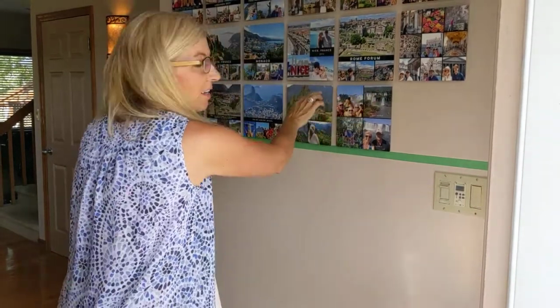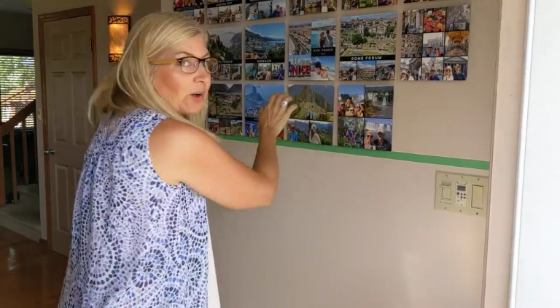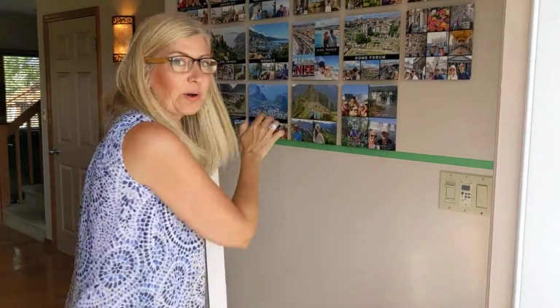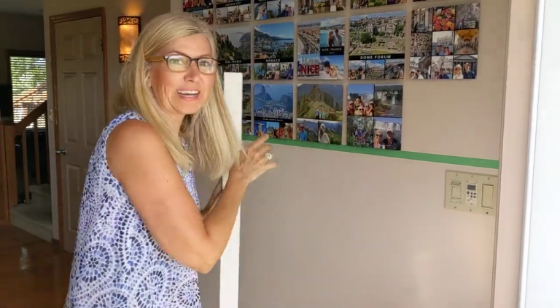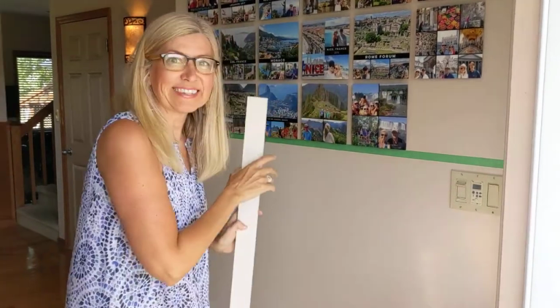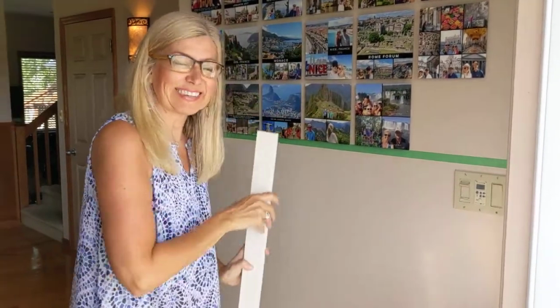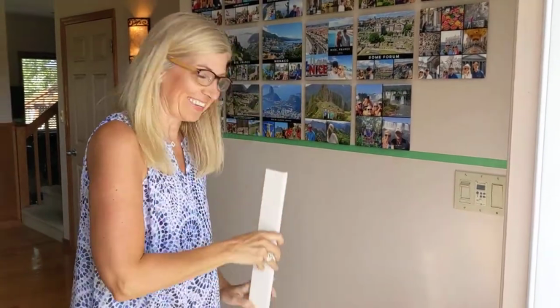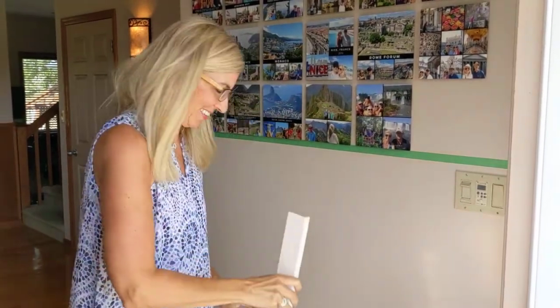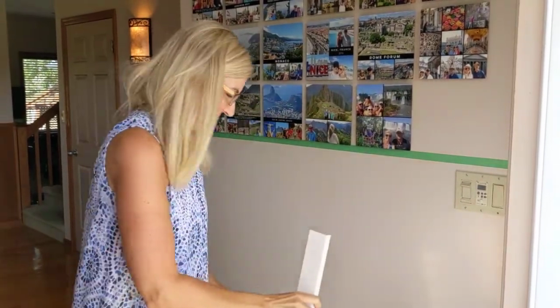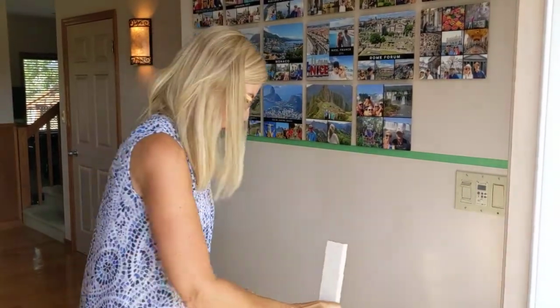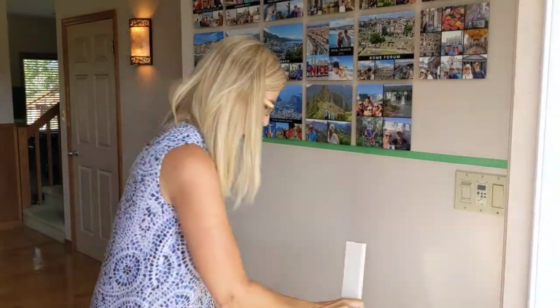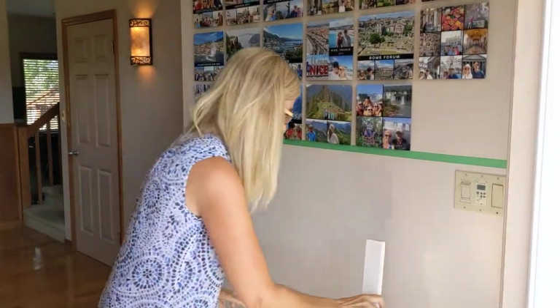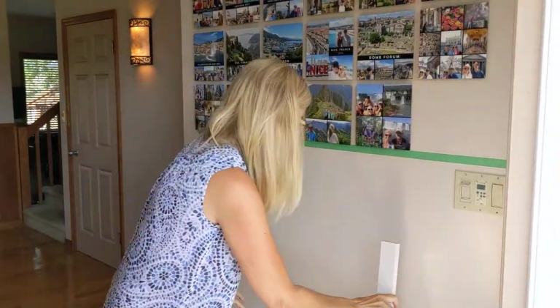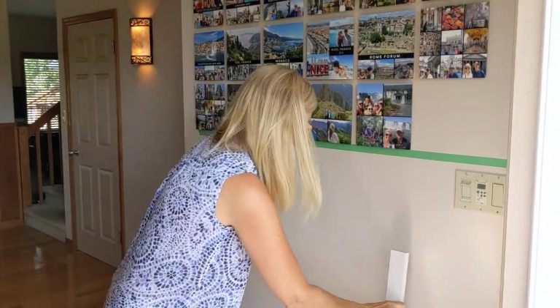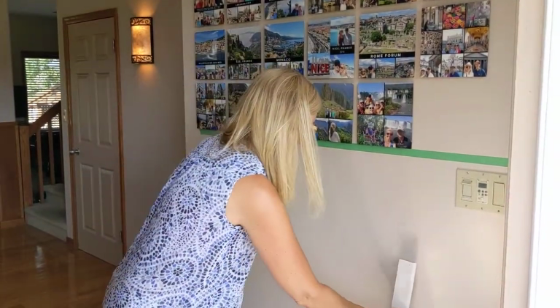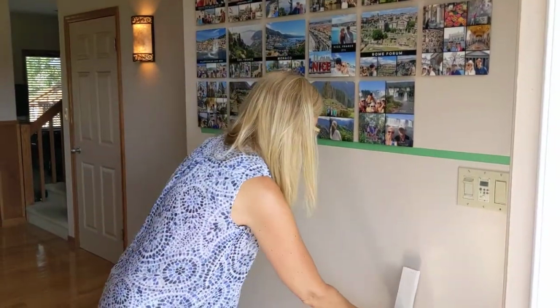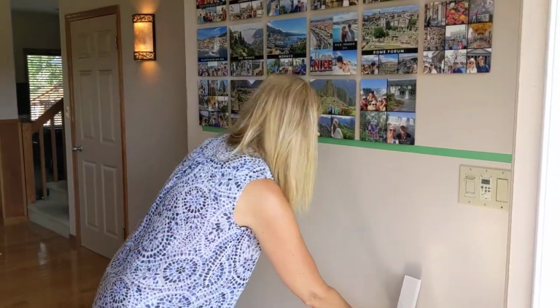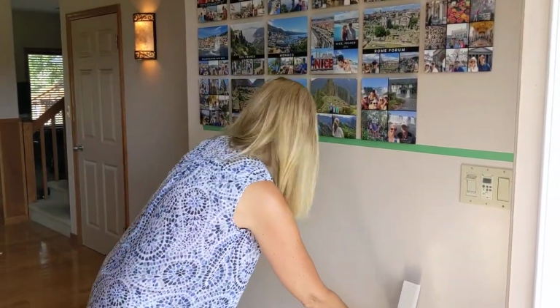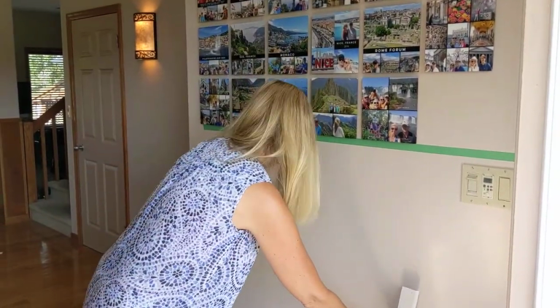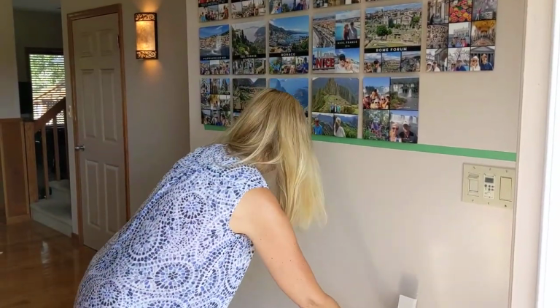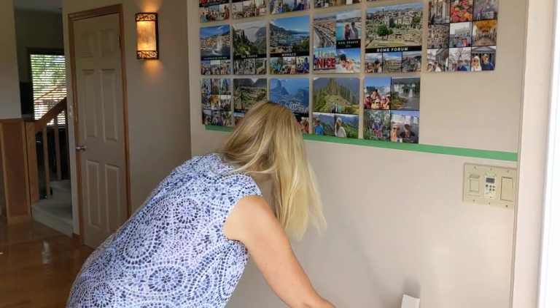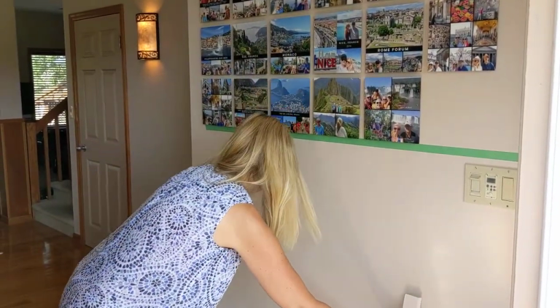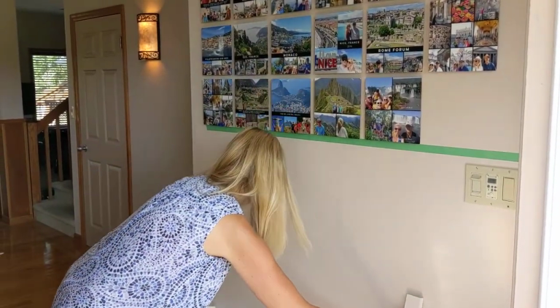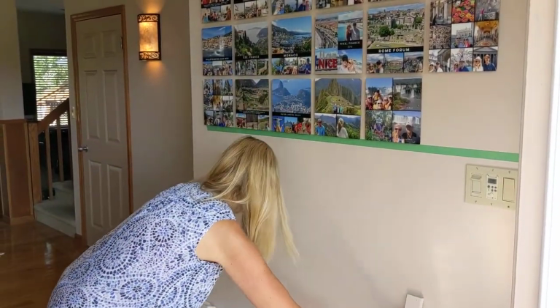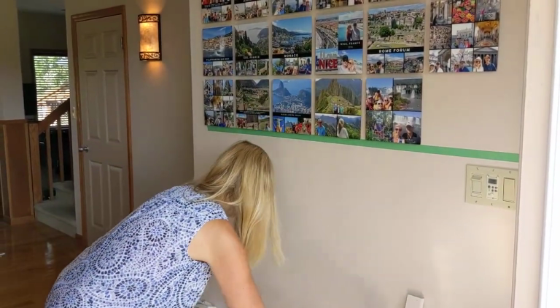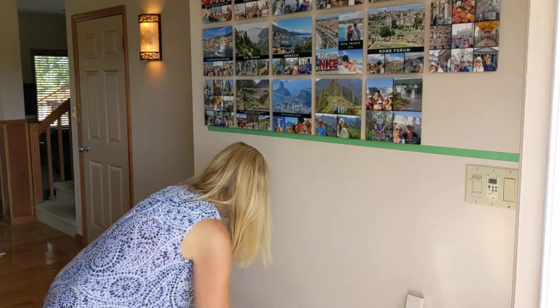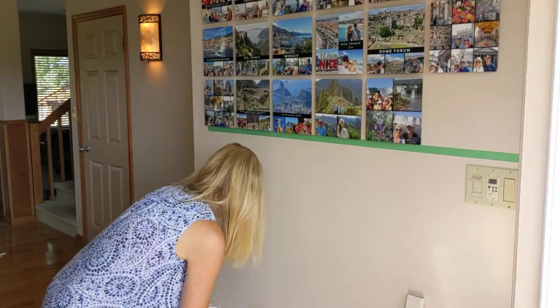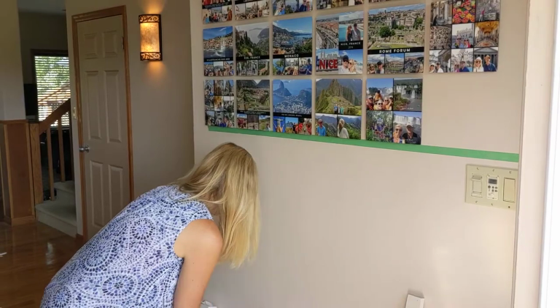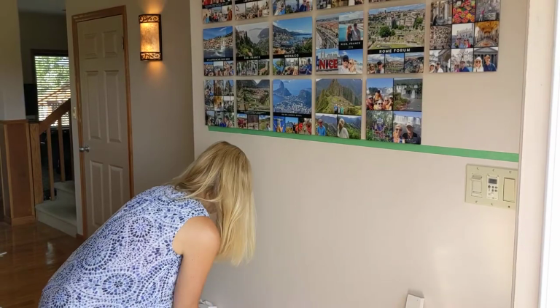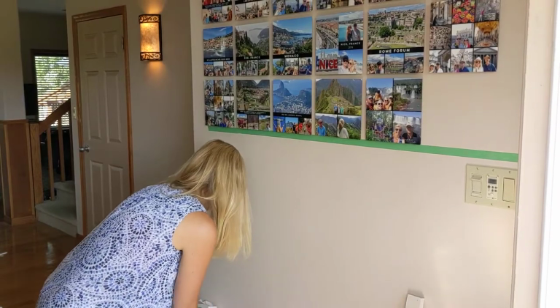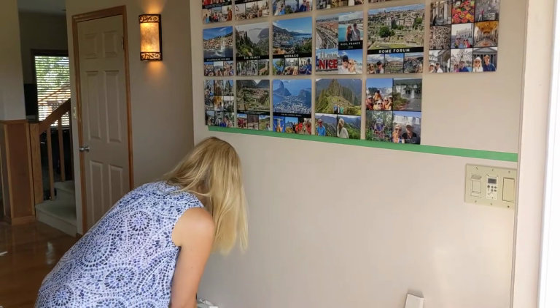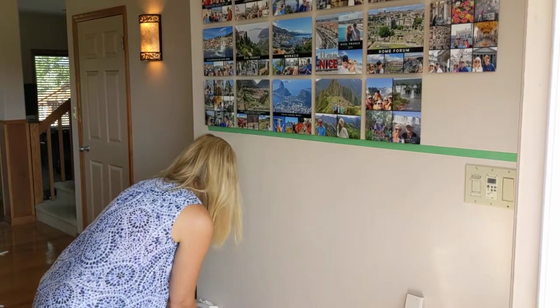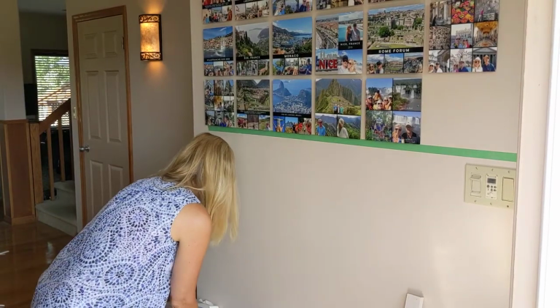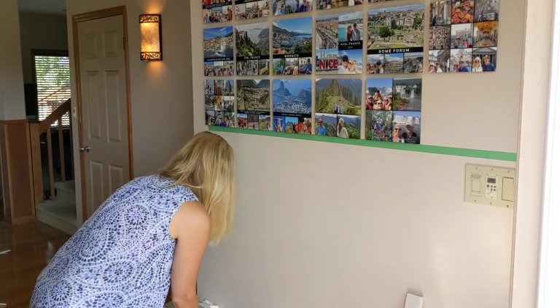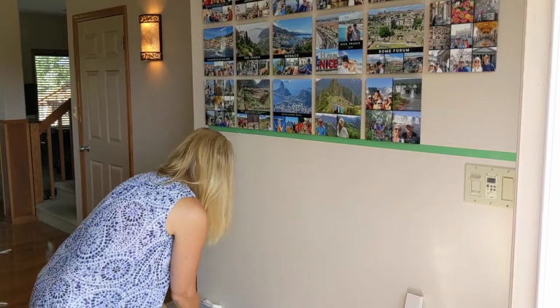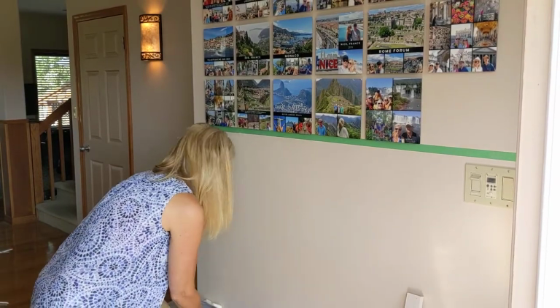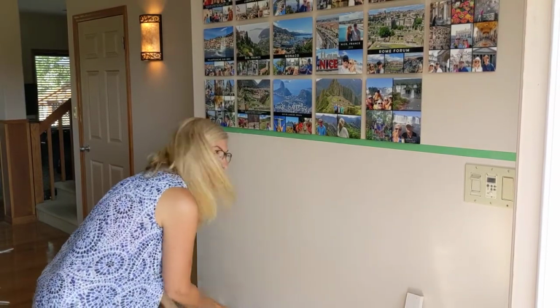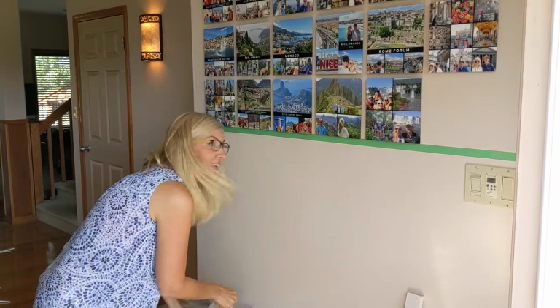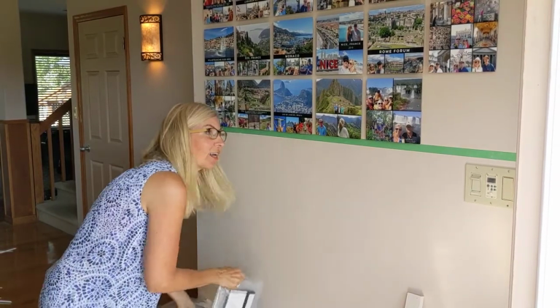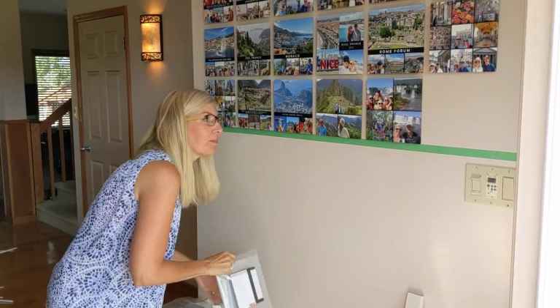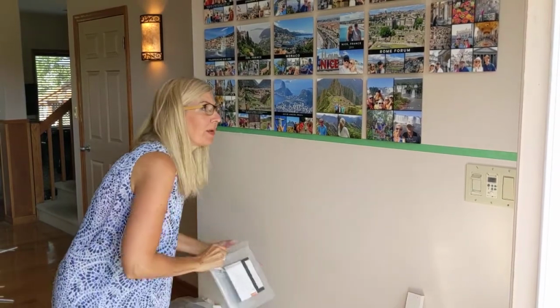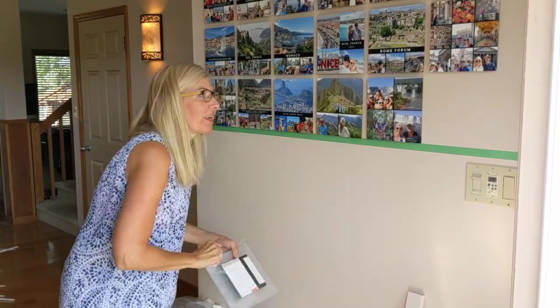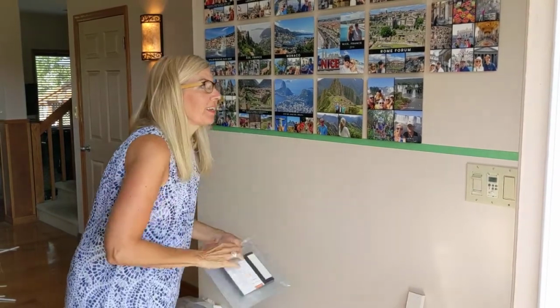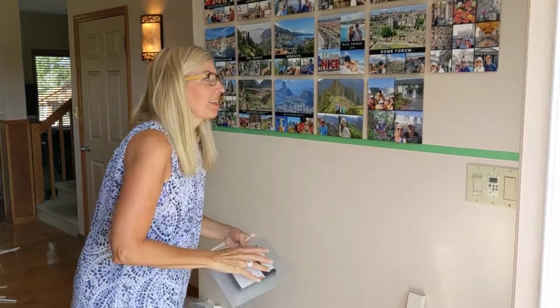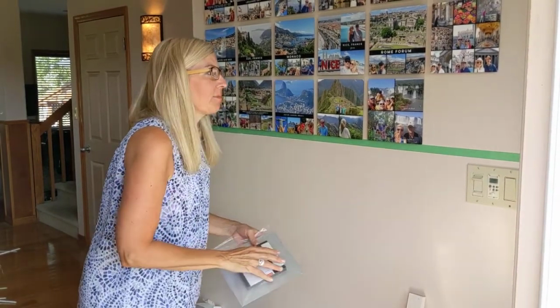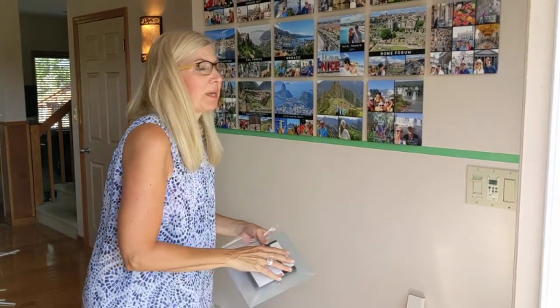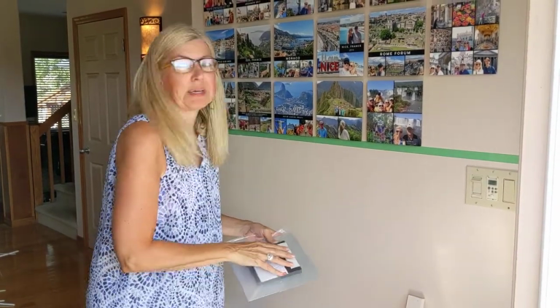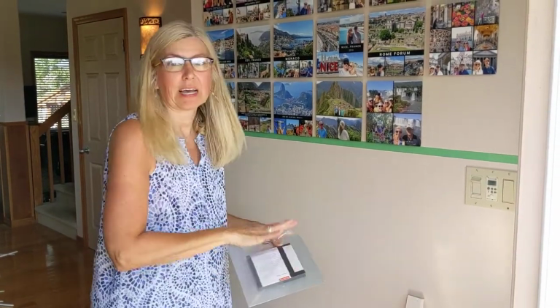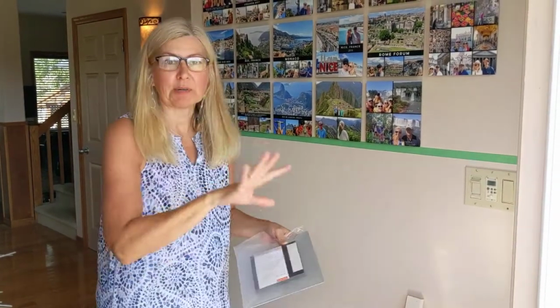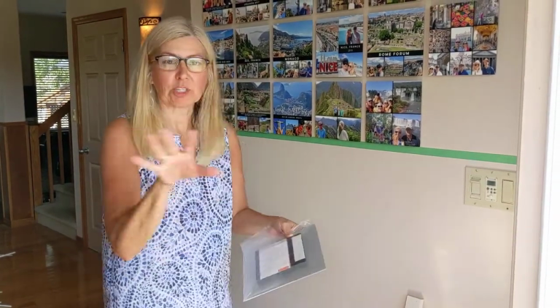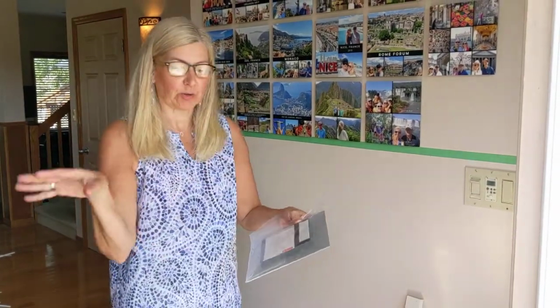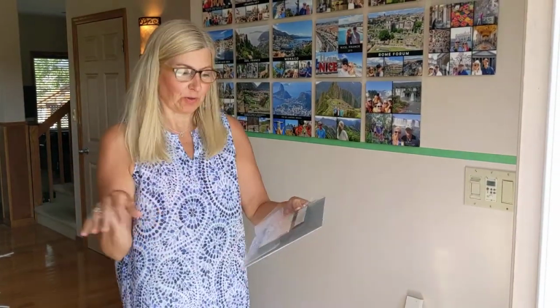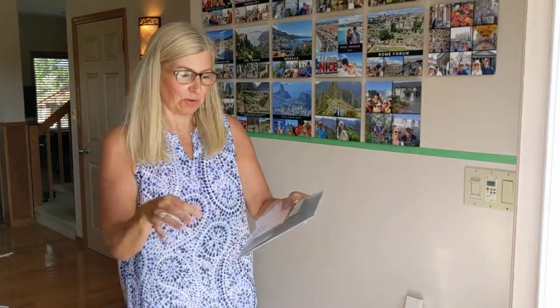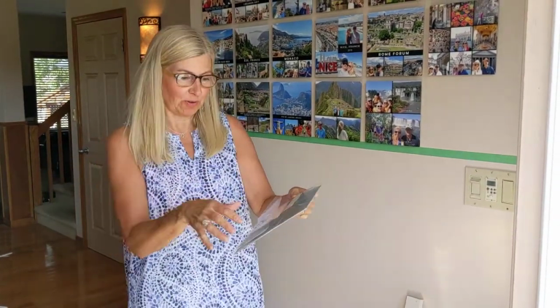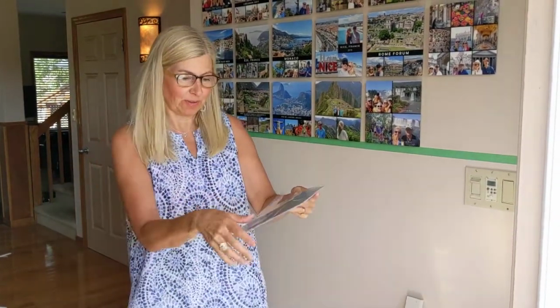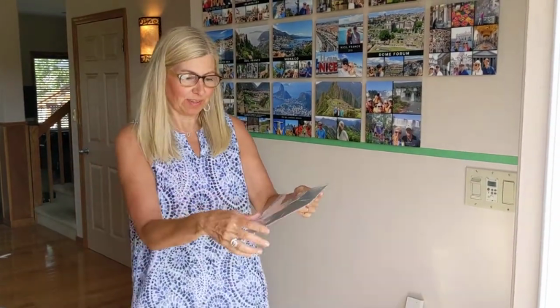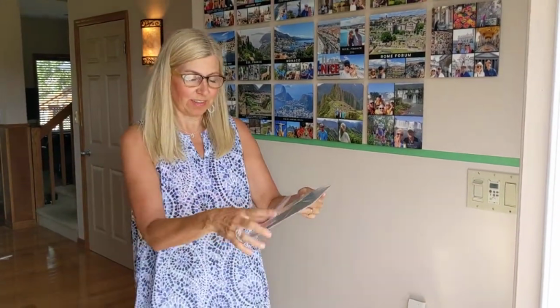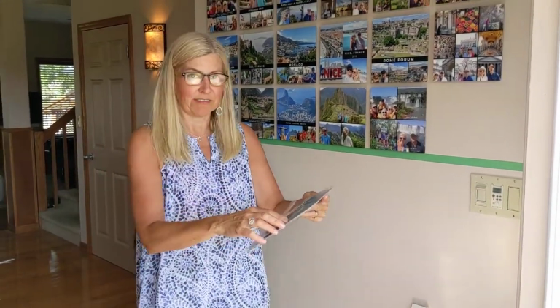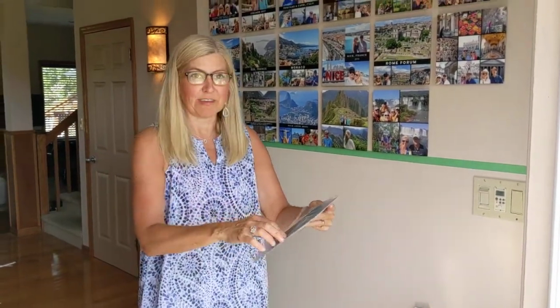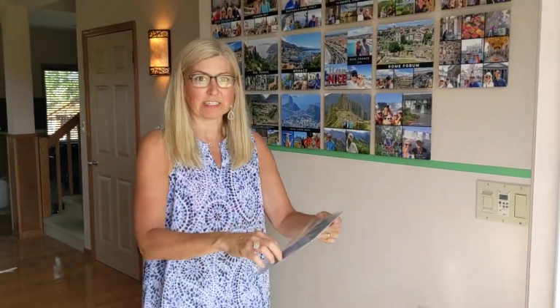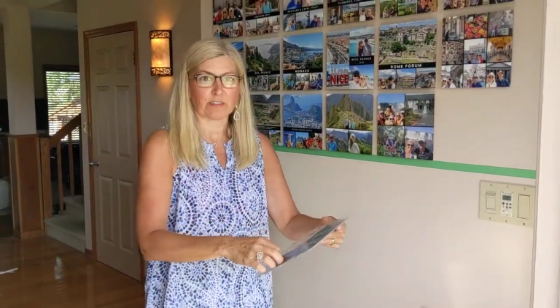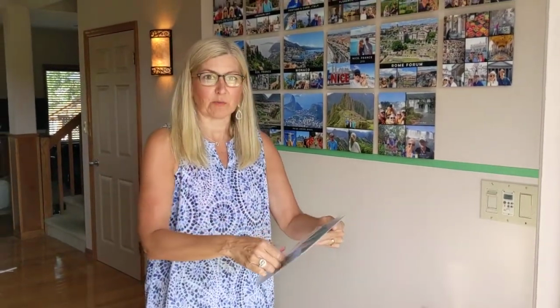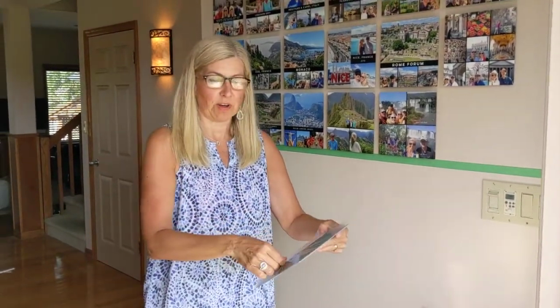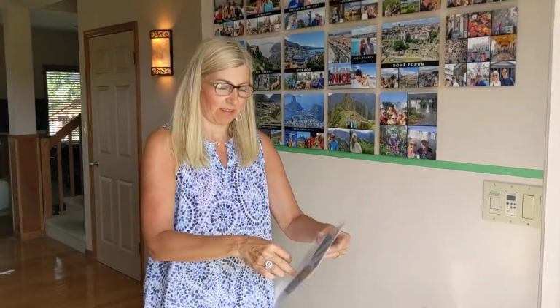Quite easy. I just have one last one to do, but let me come and show the whole effect of the wall.